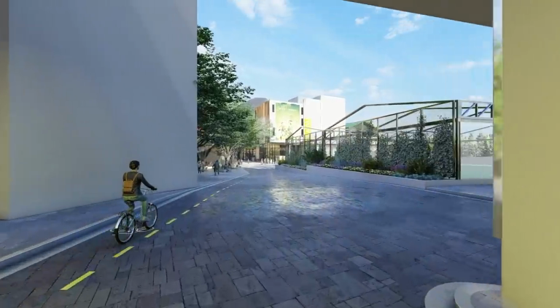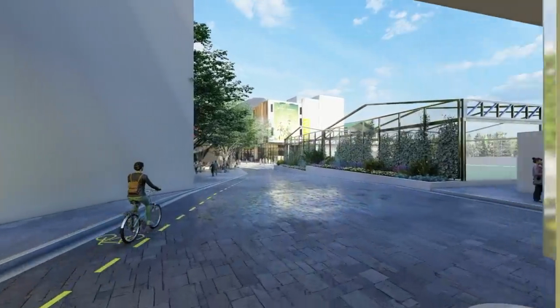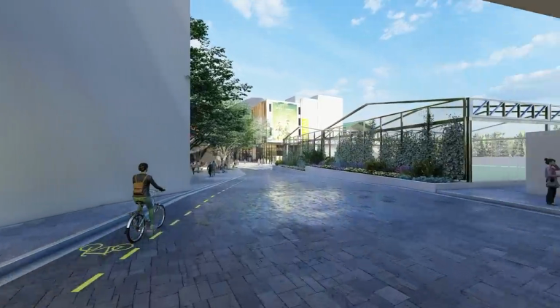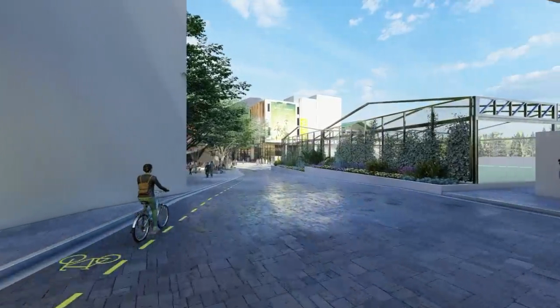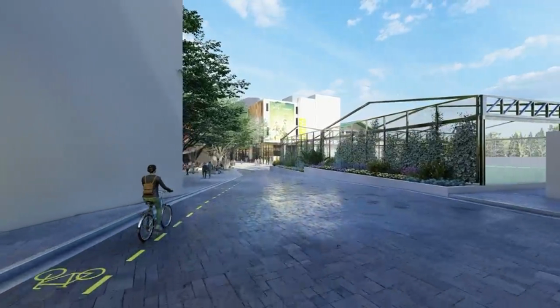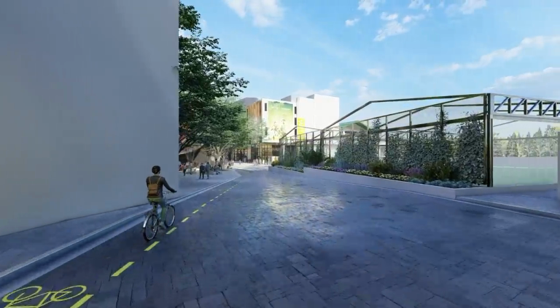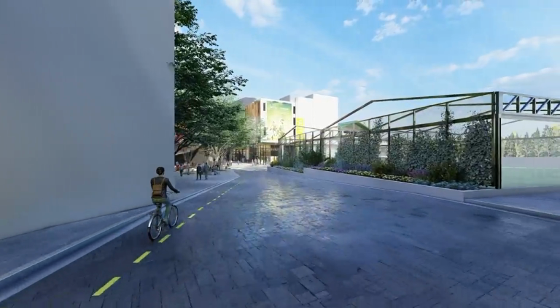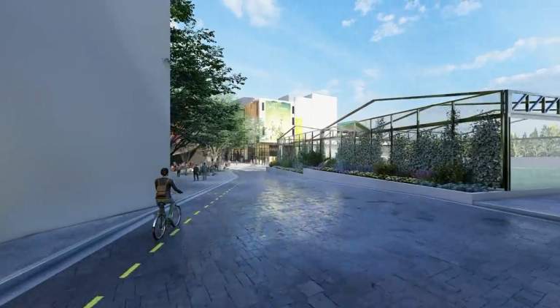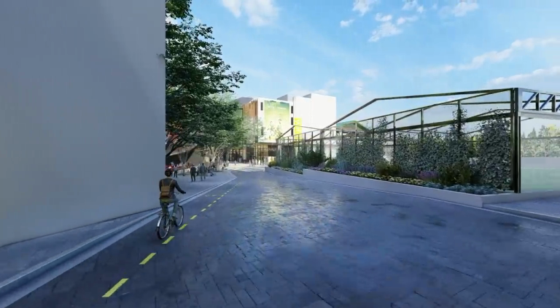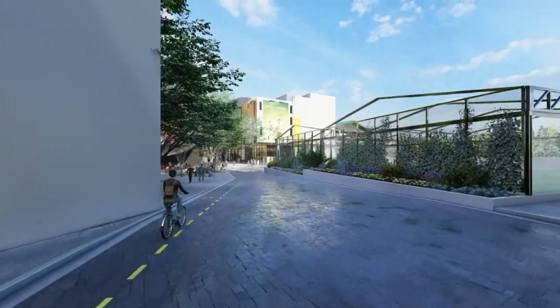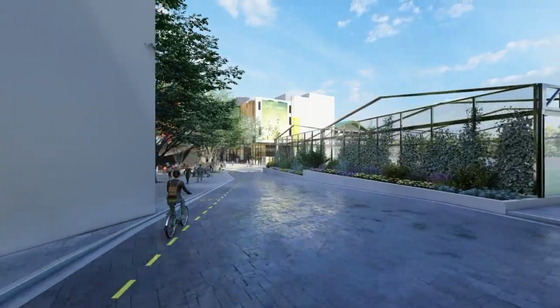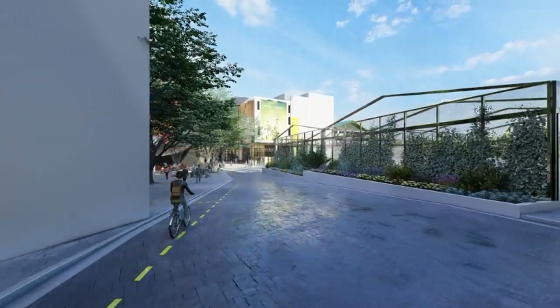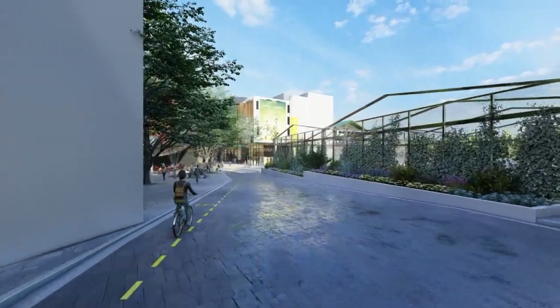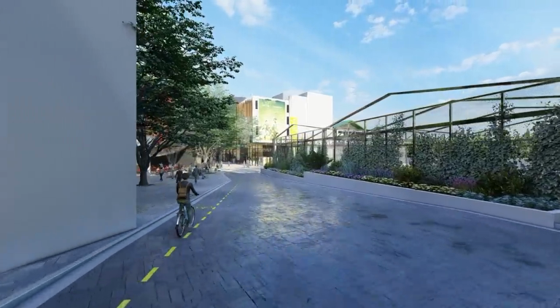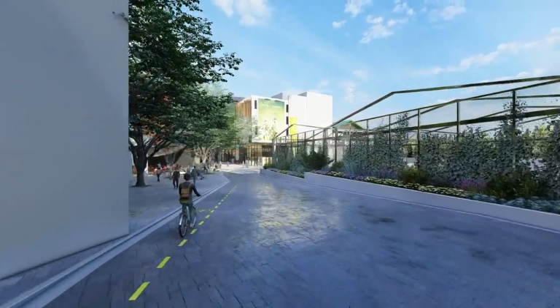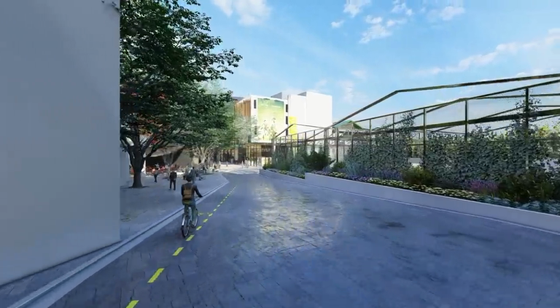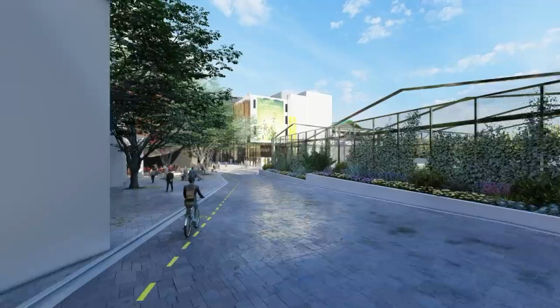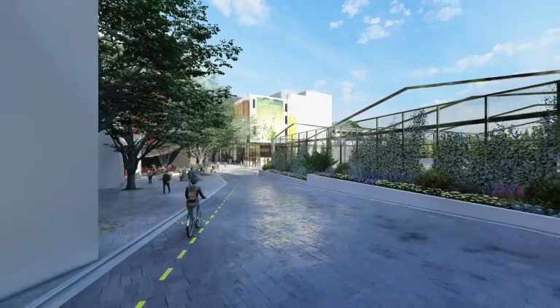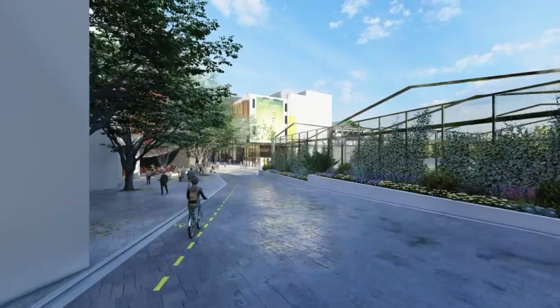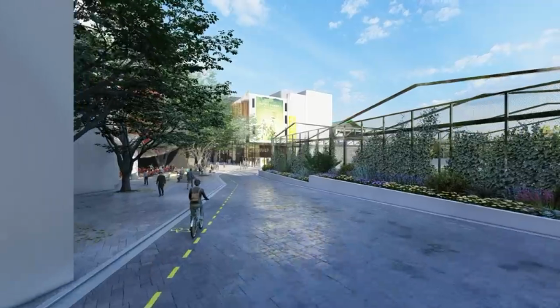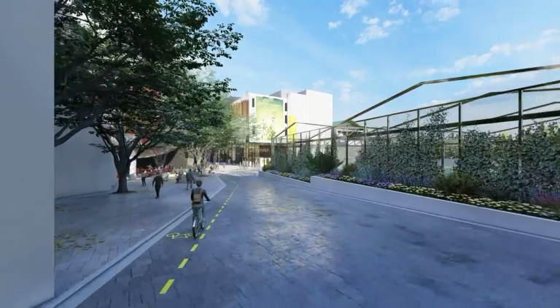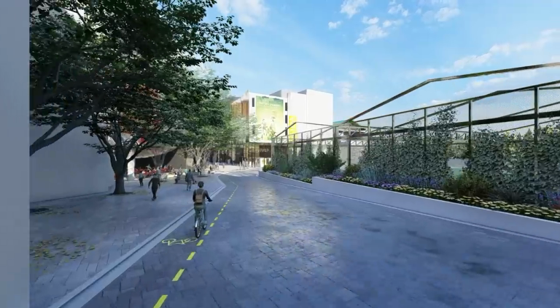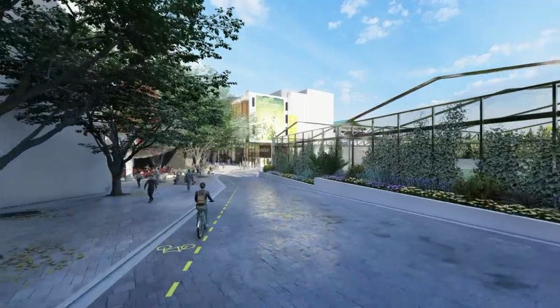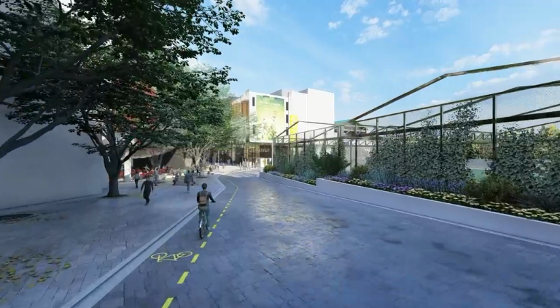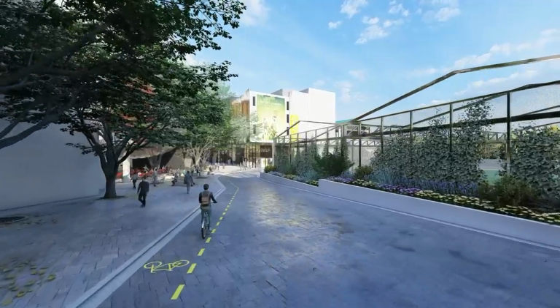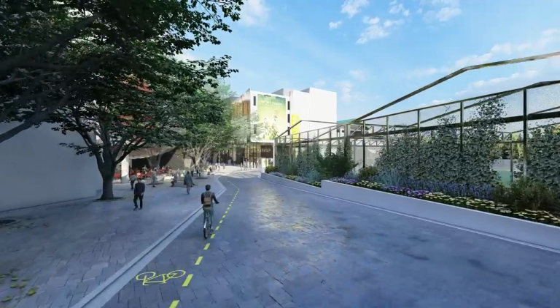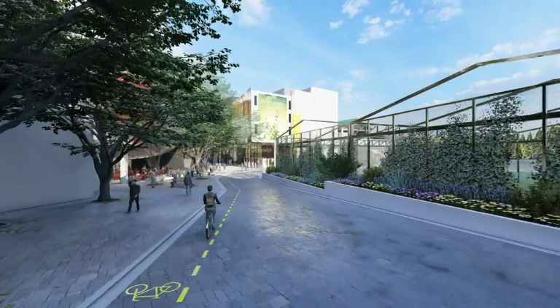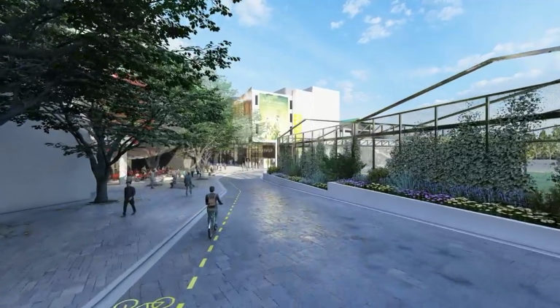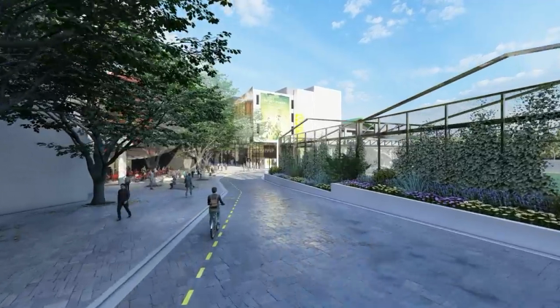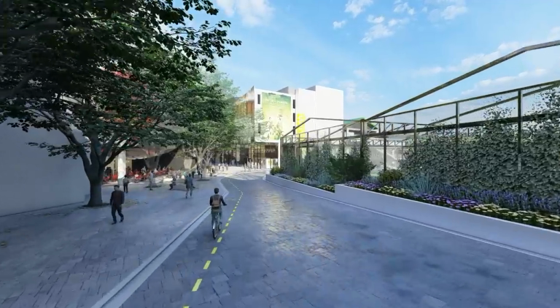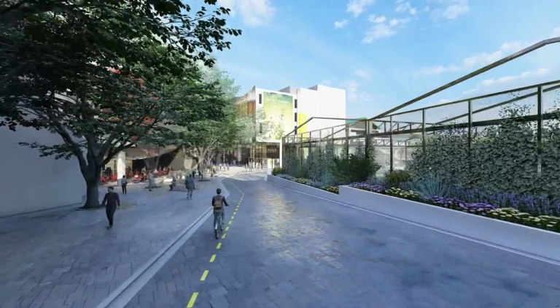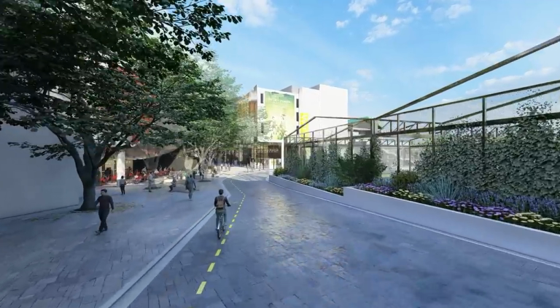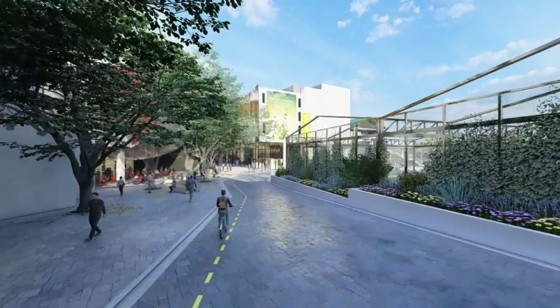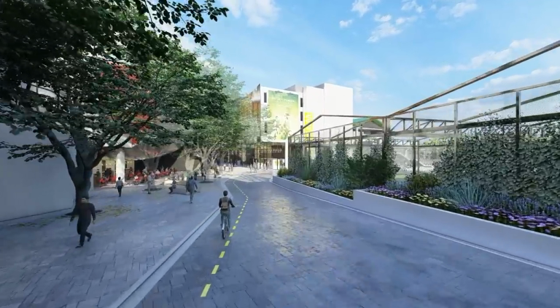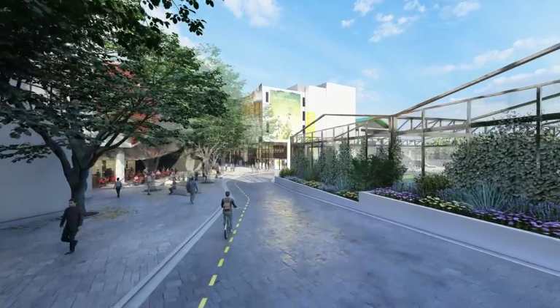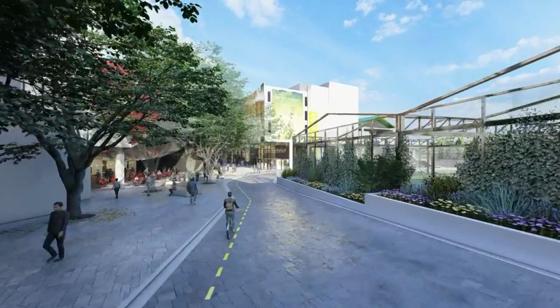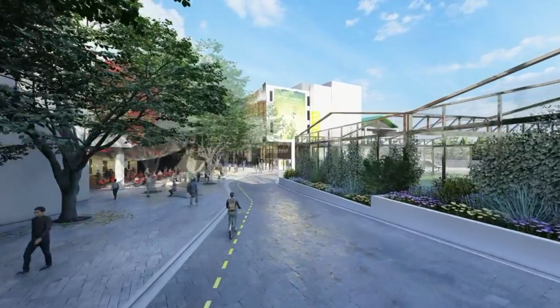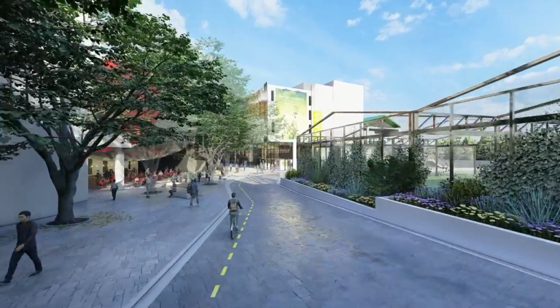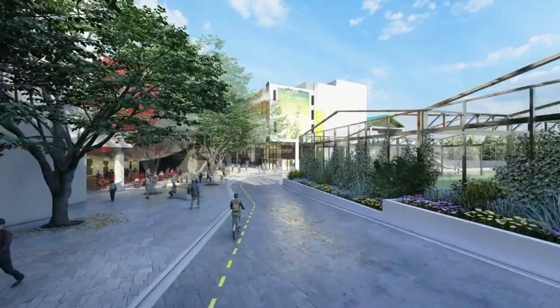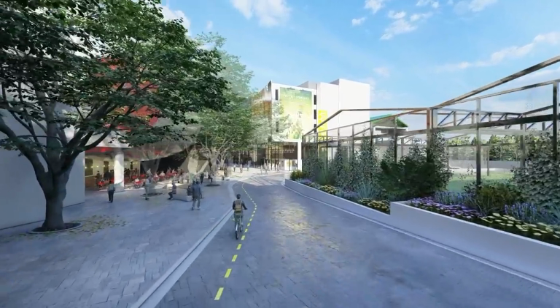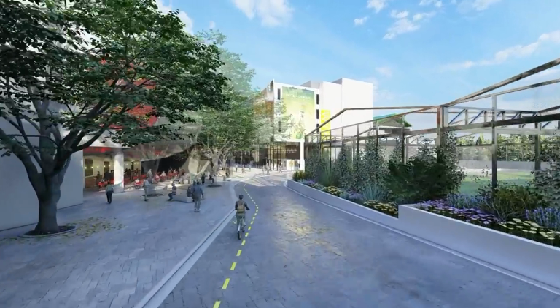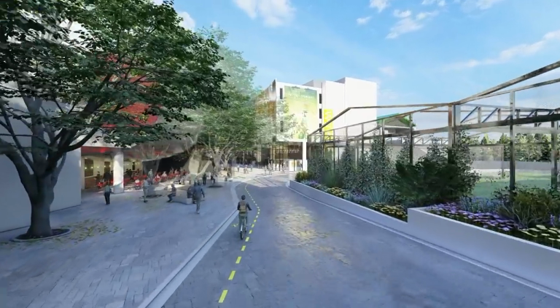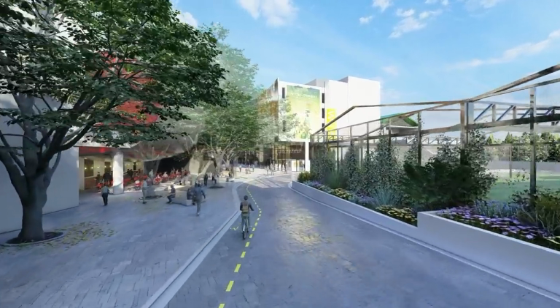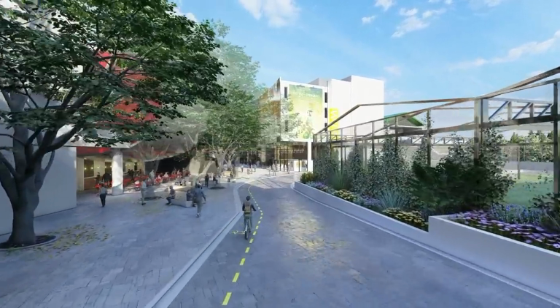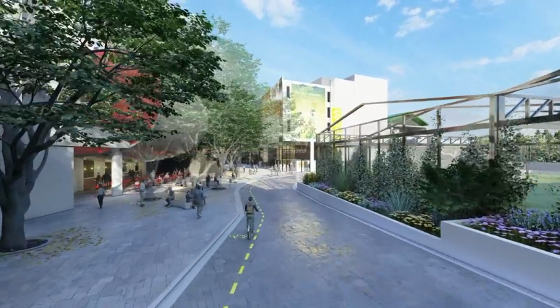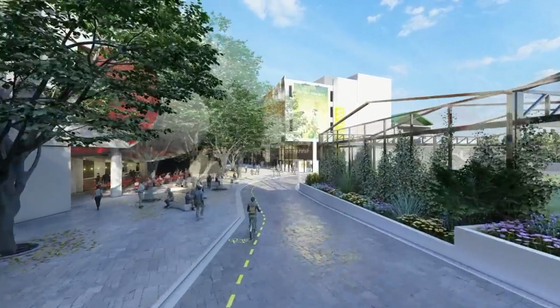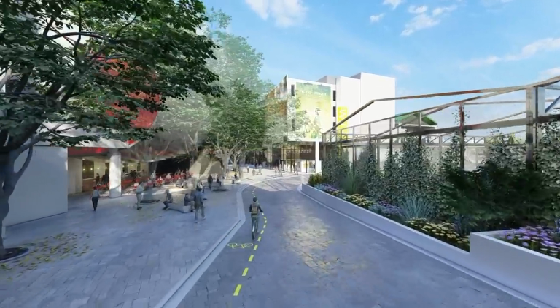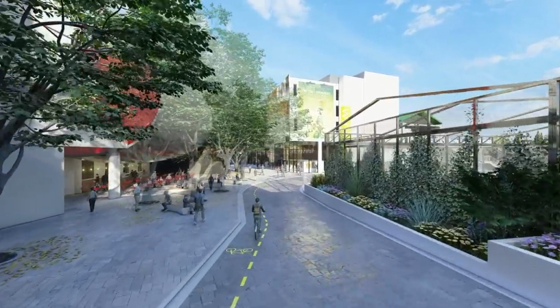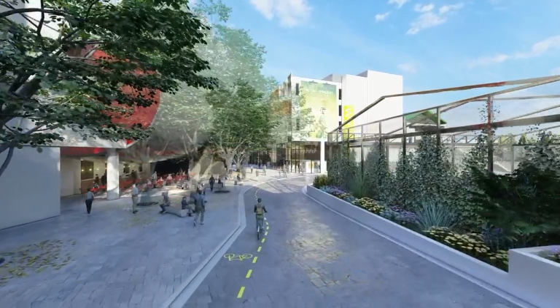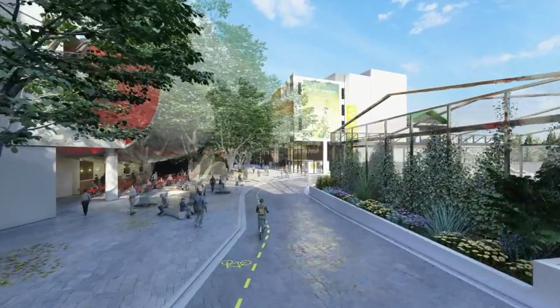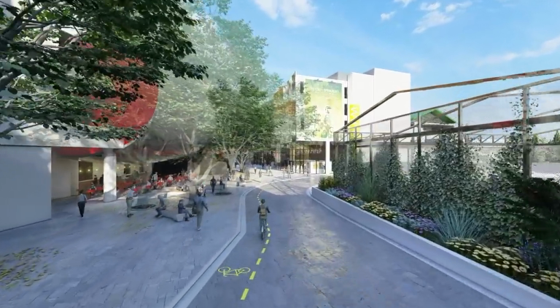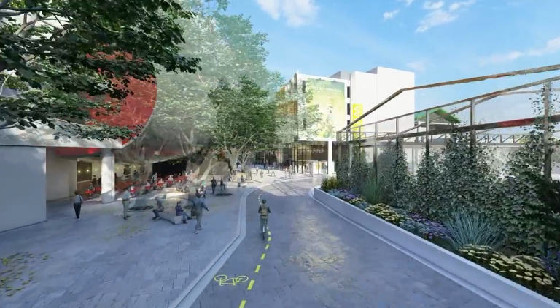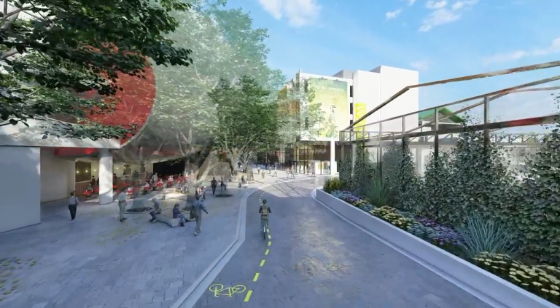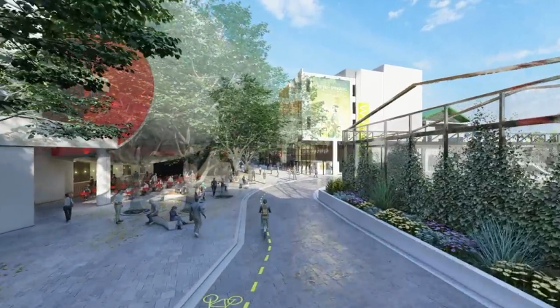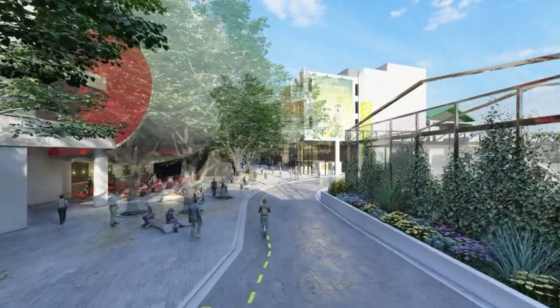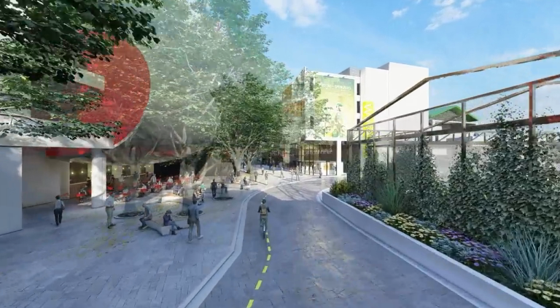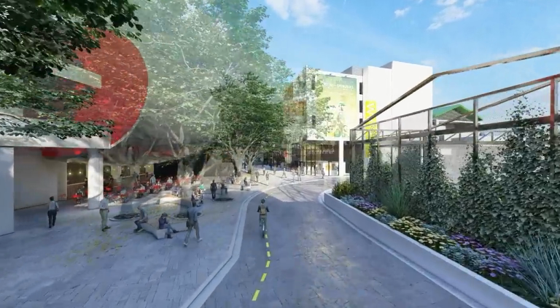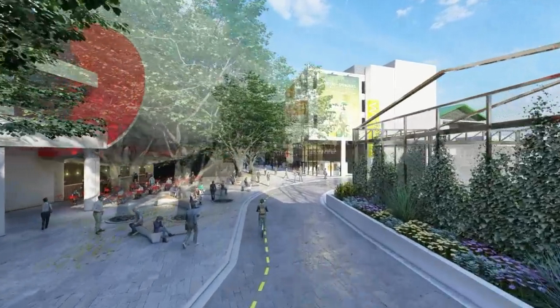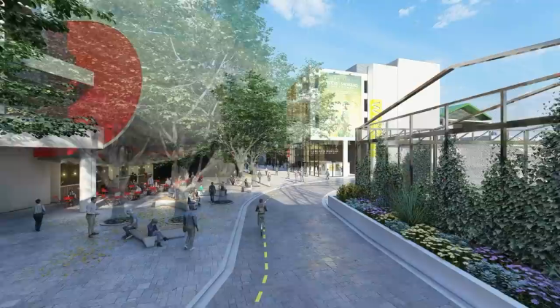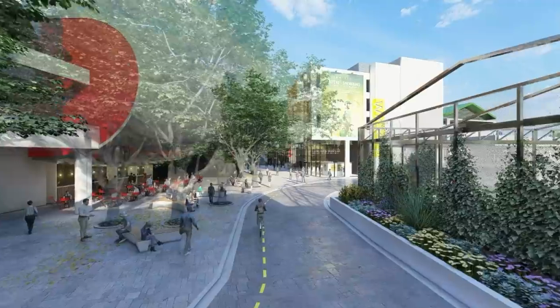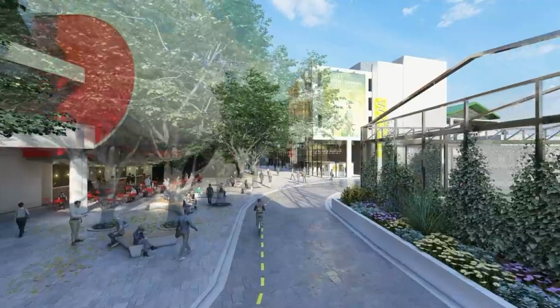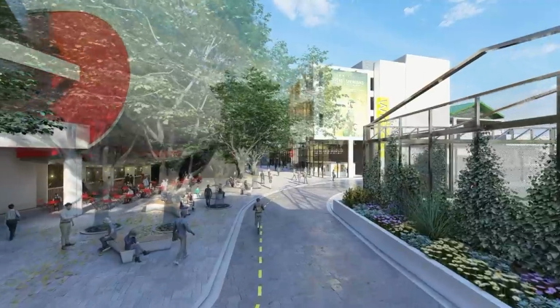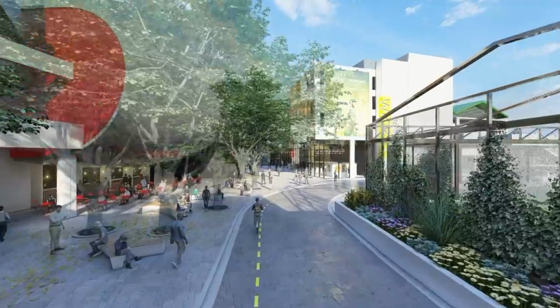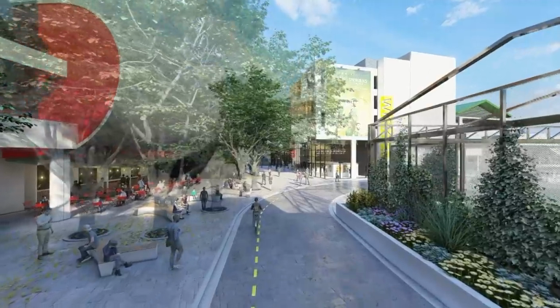The 50-meter-high stadium lighting towers are being retained and strengthened to ensure that they remain an indelible part of the ground.